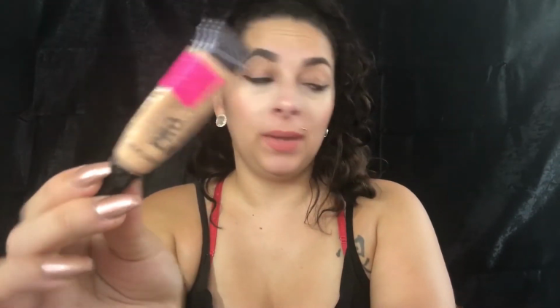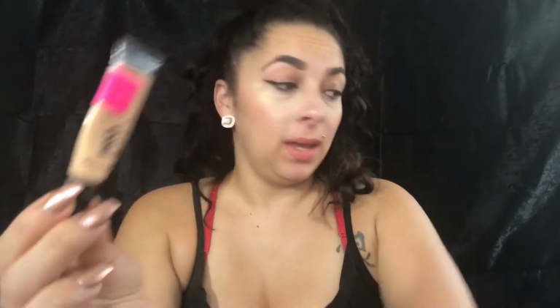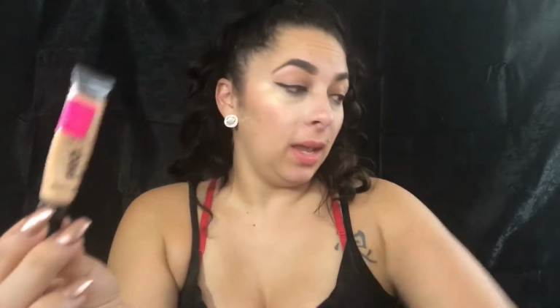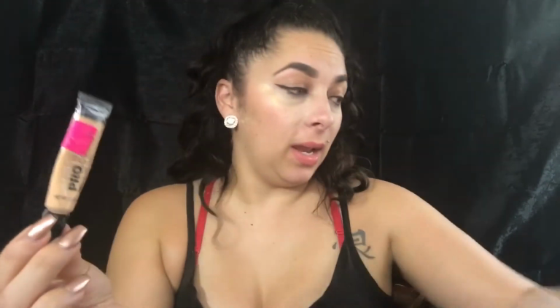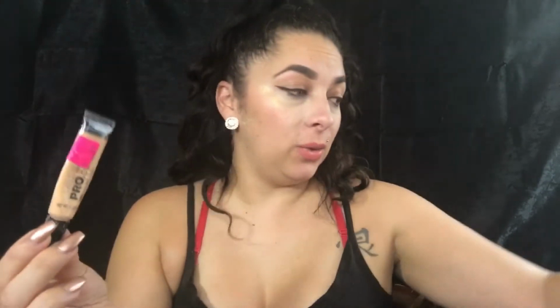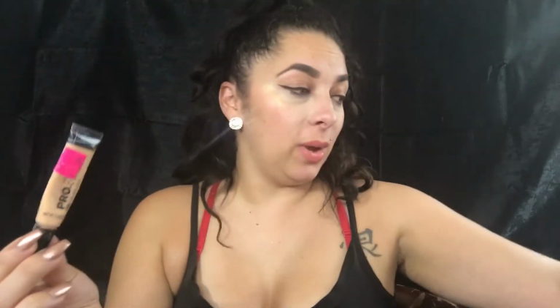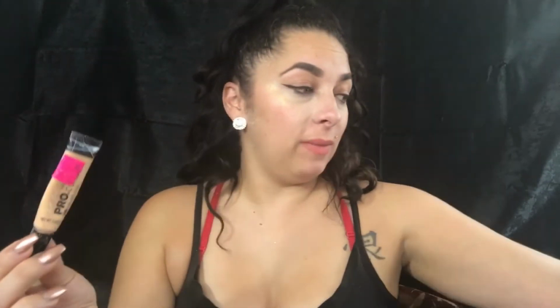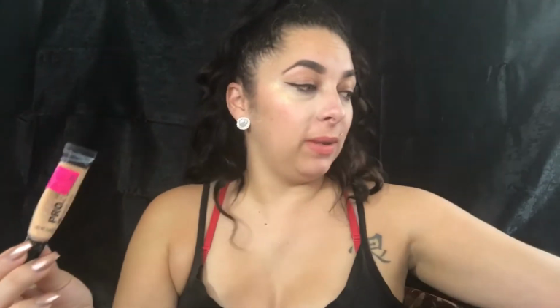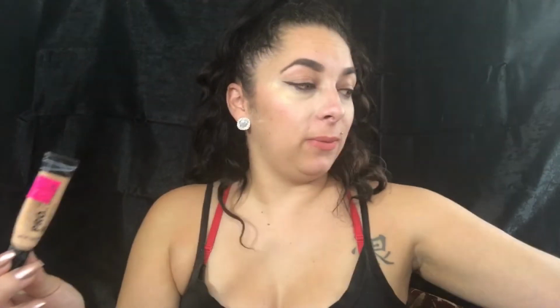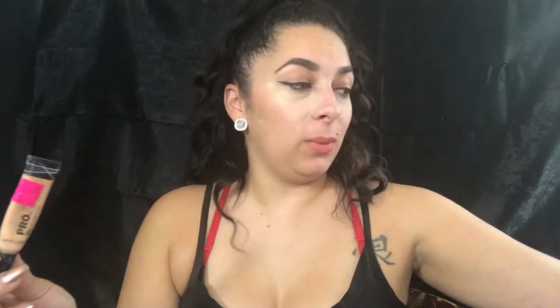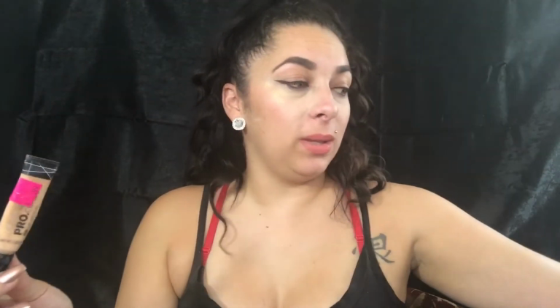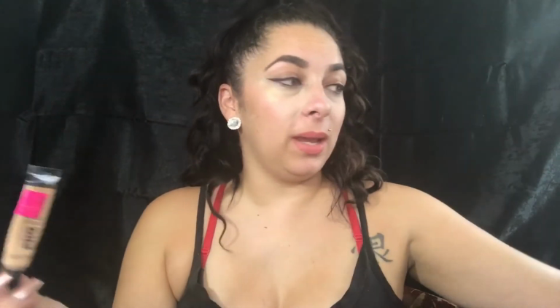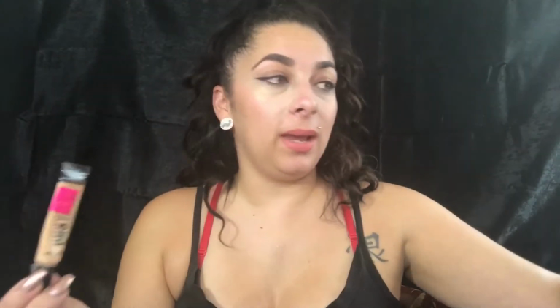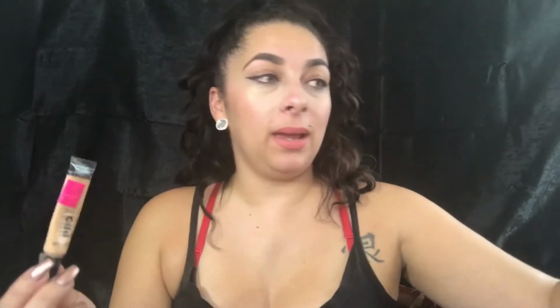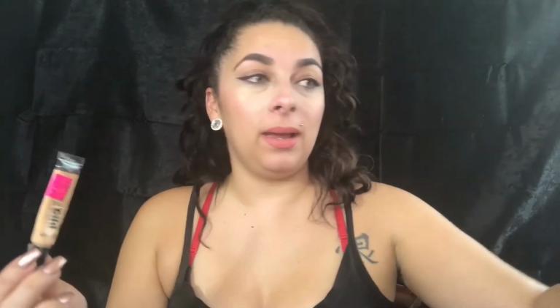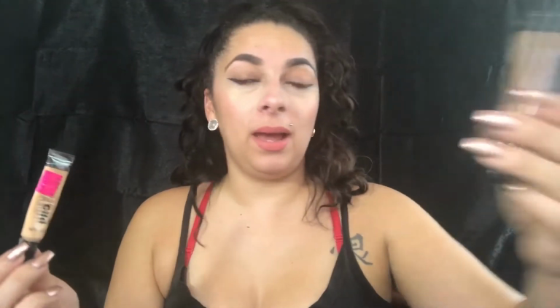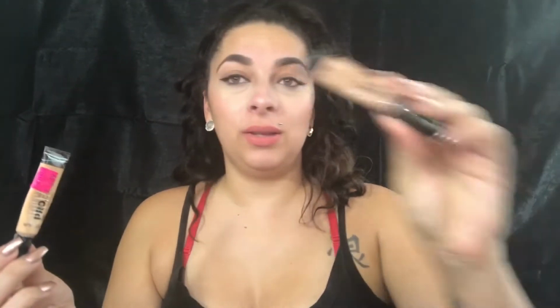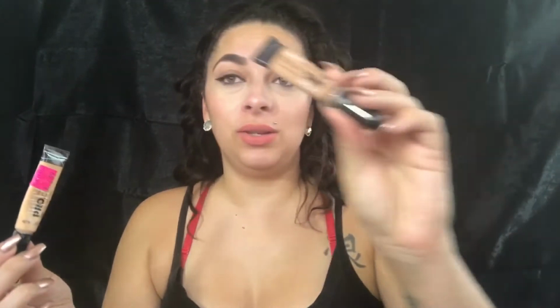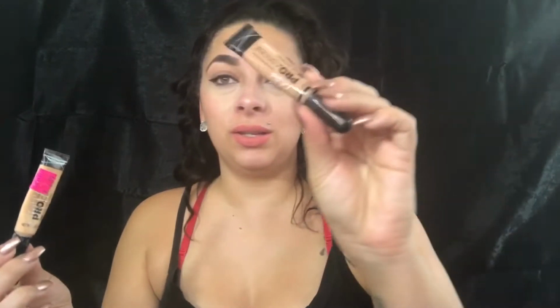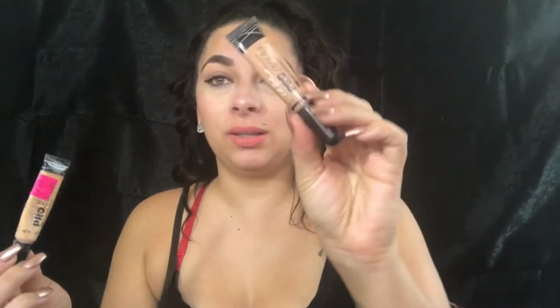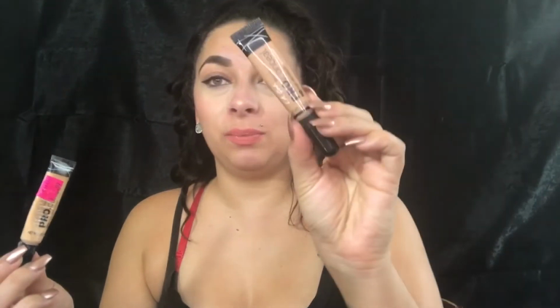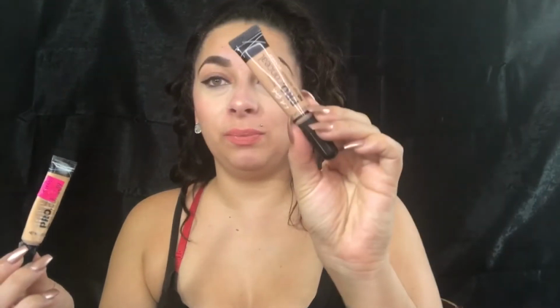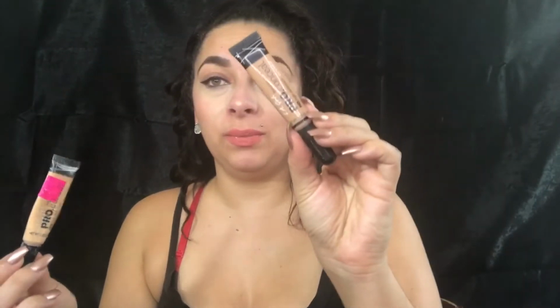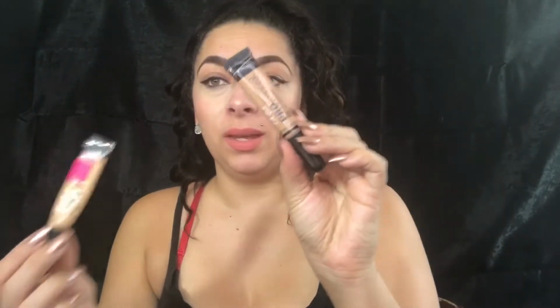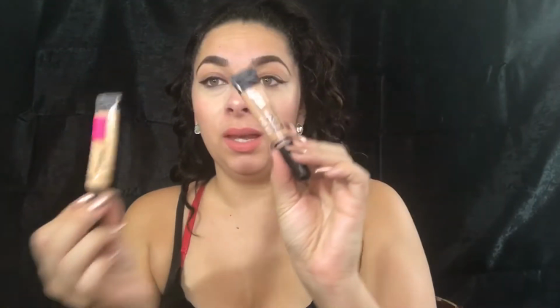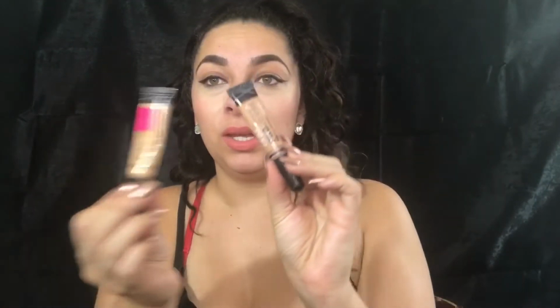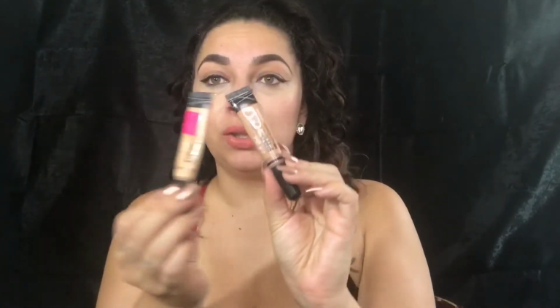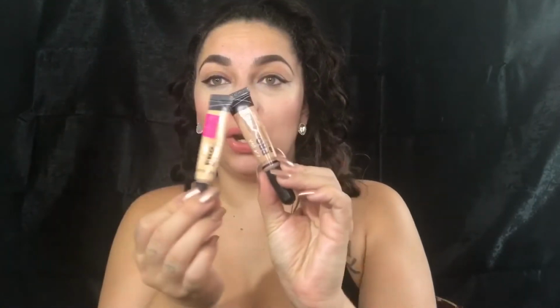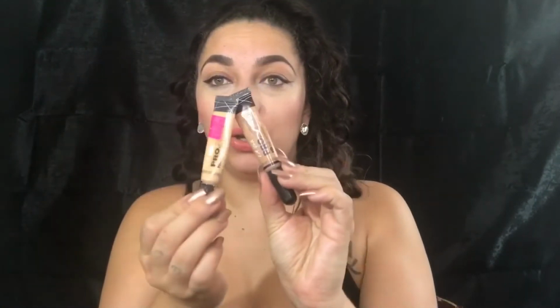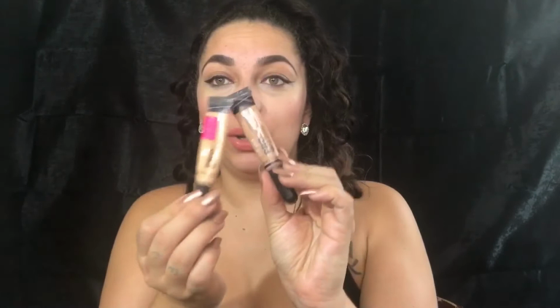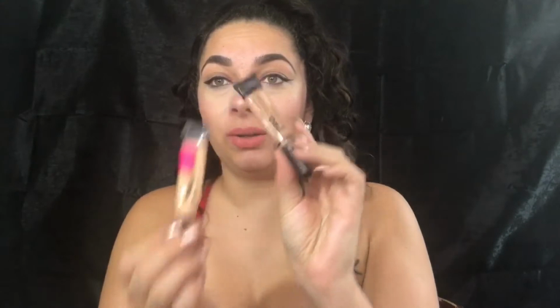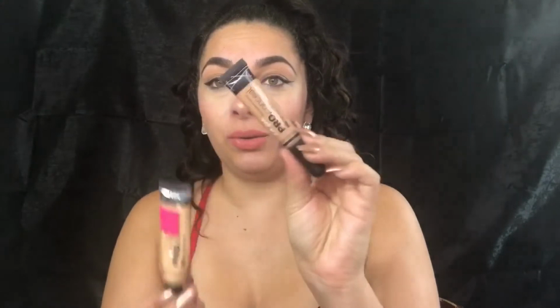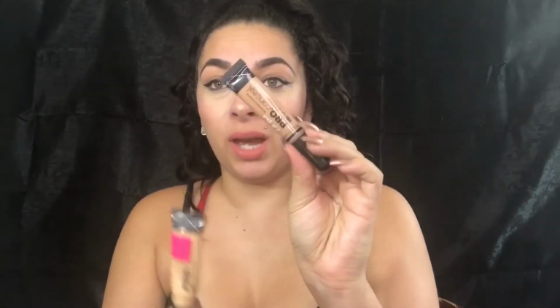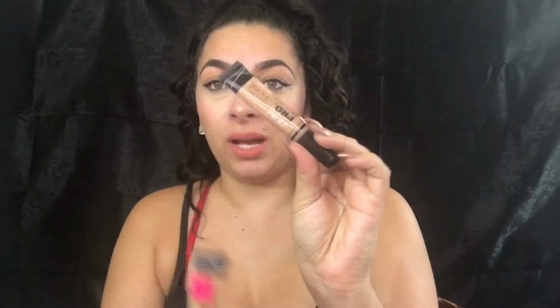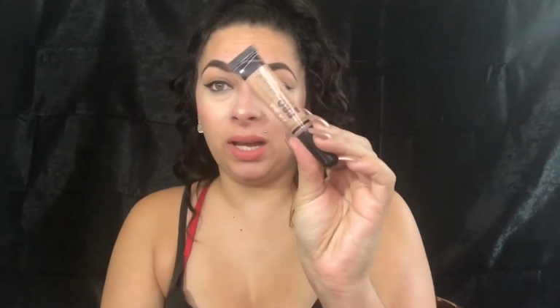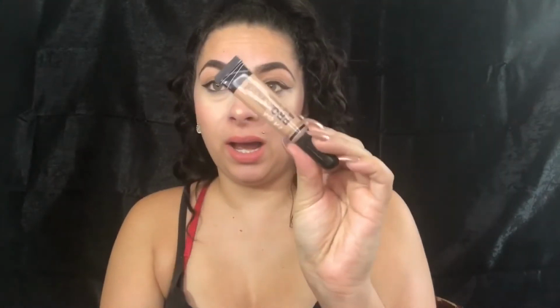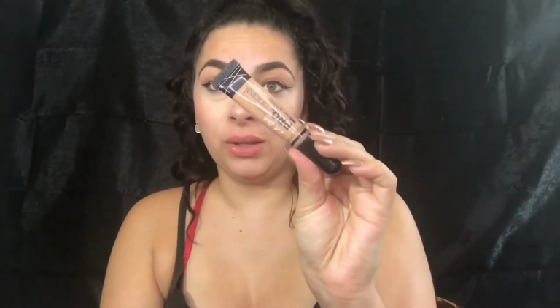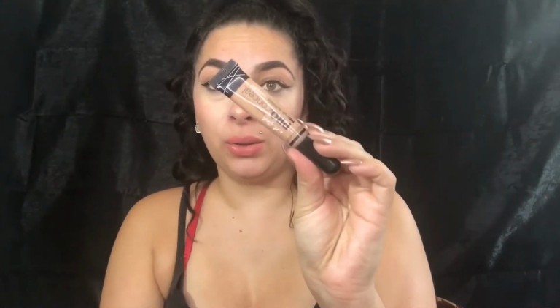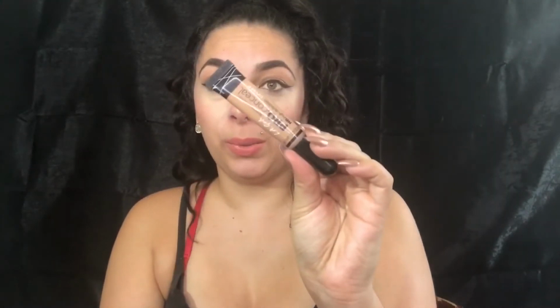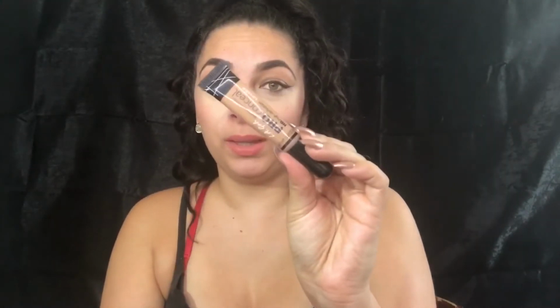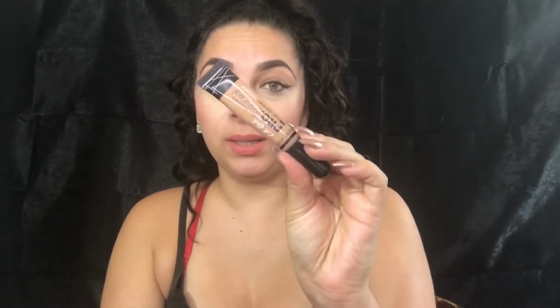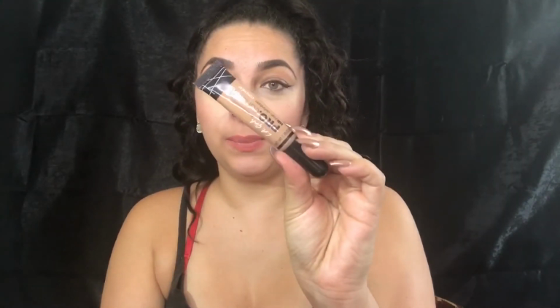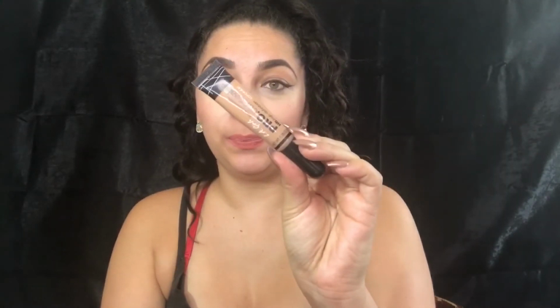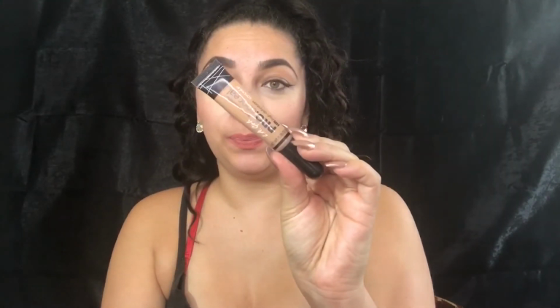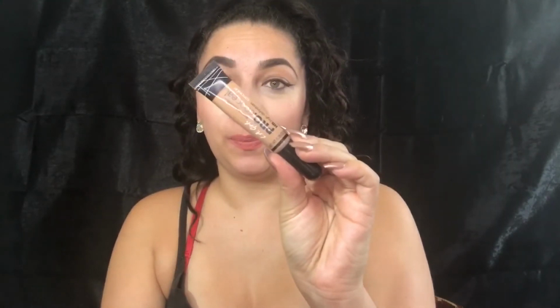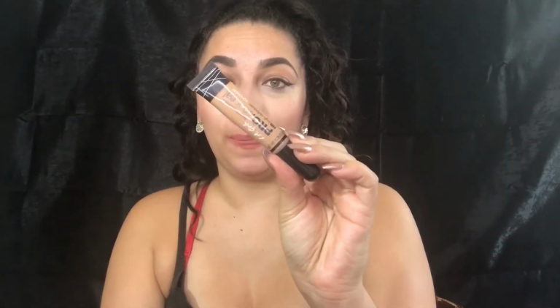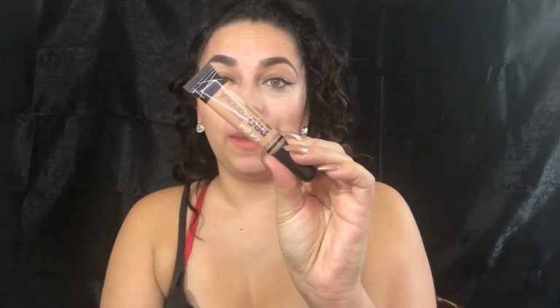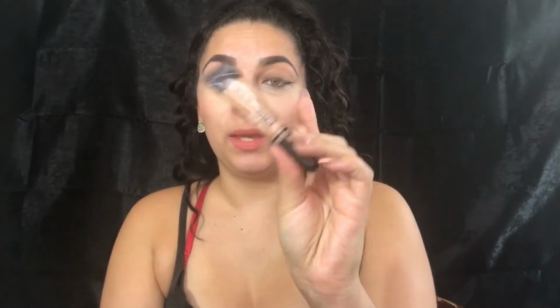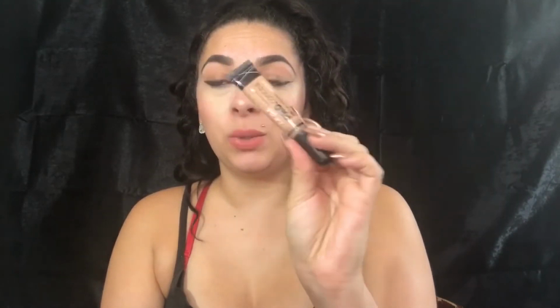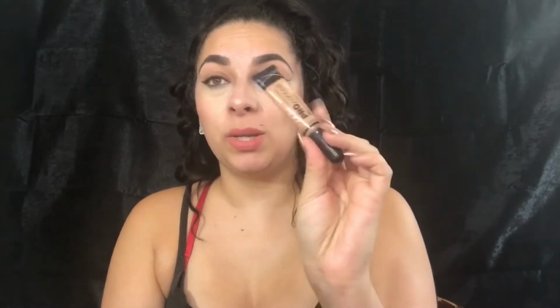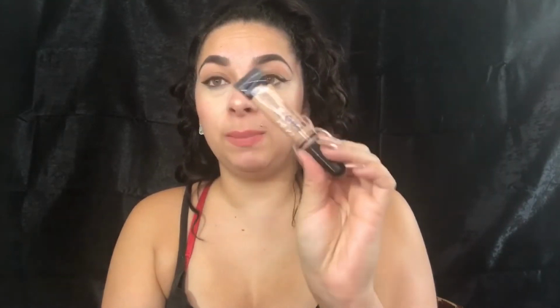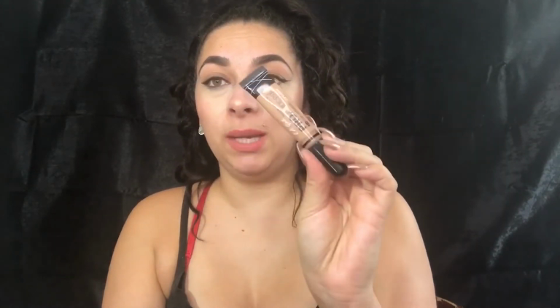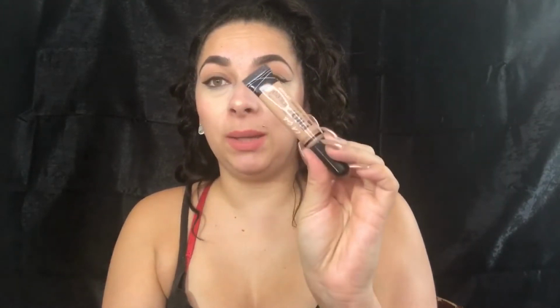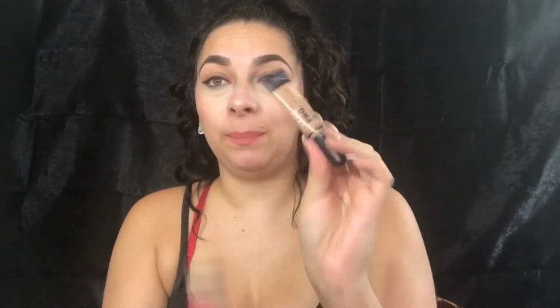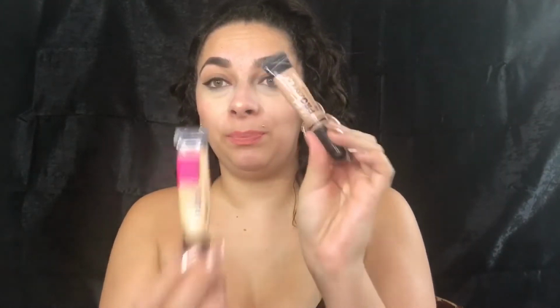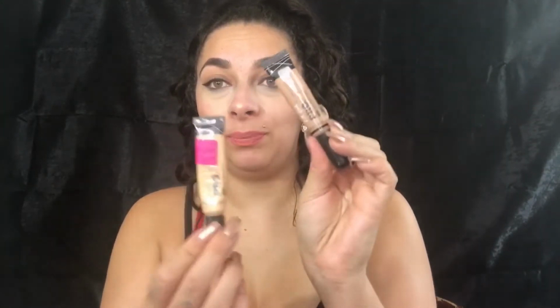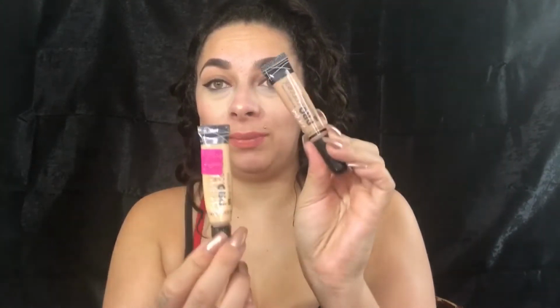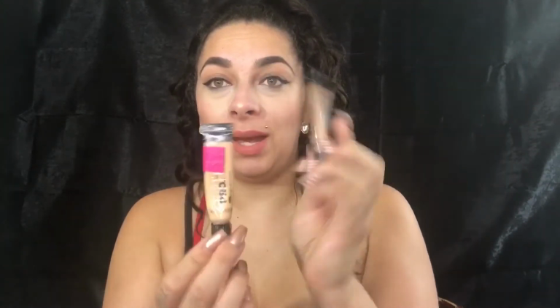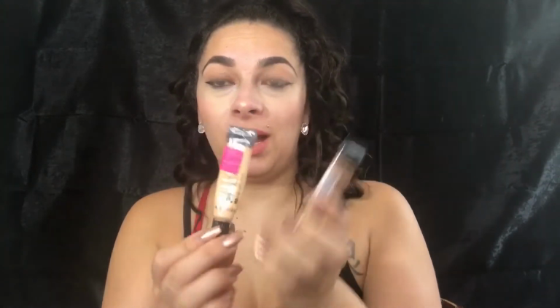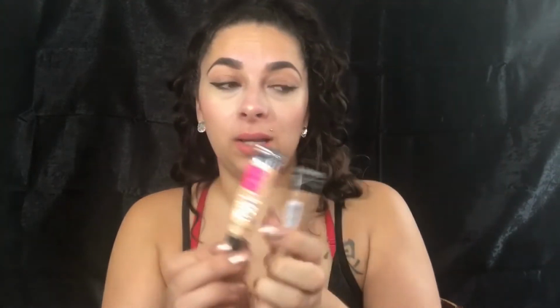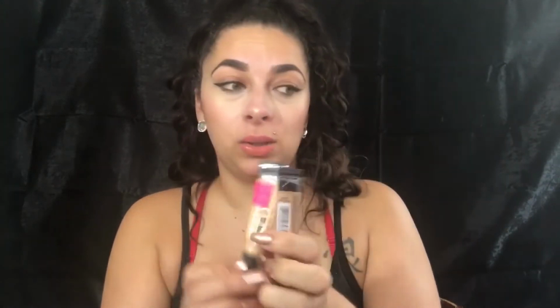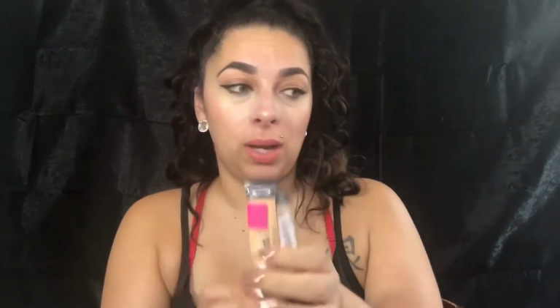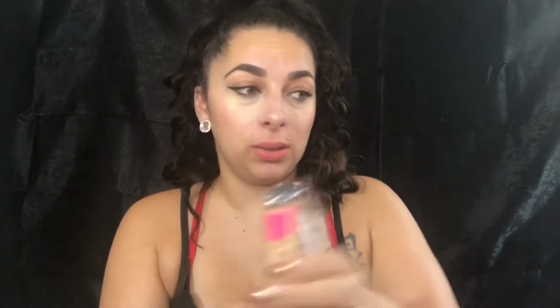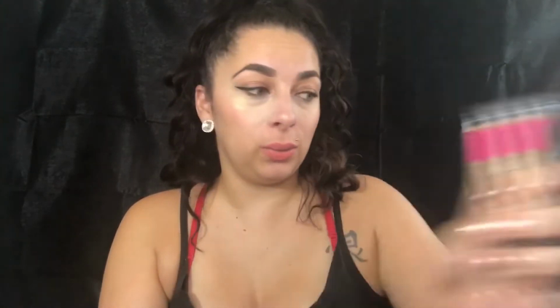I do have a different shade that's darker — I use that one to contour. The lighter one is medium coverage, and I got the darker one specifically to contour.